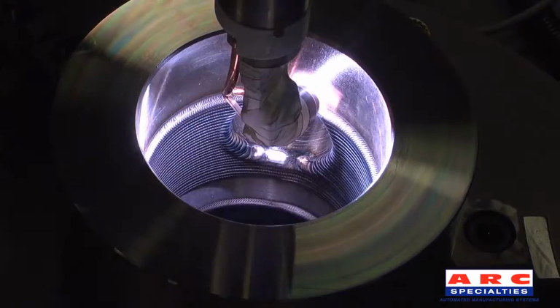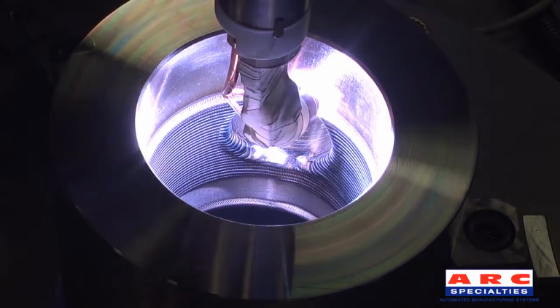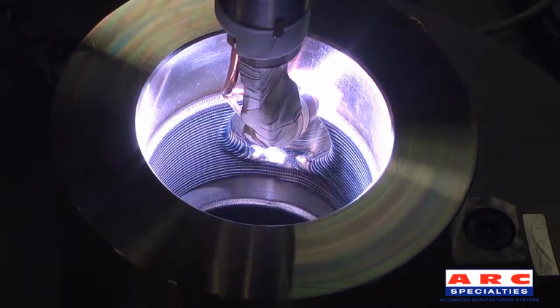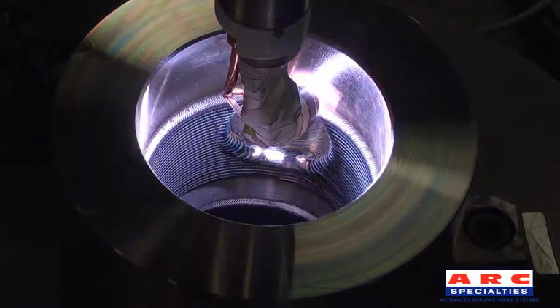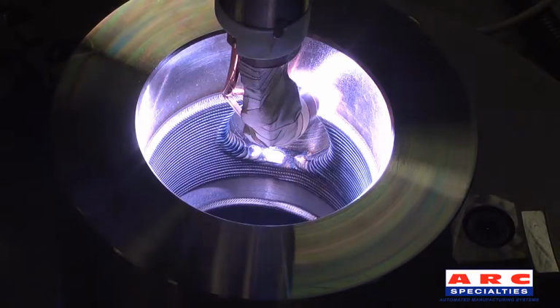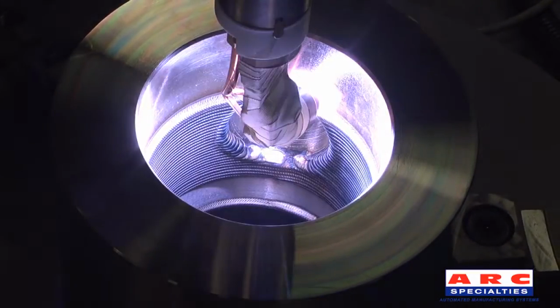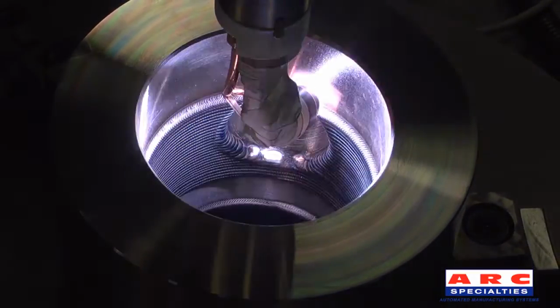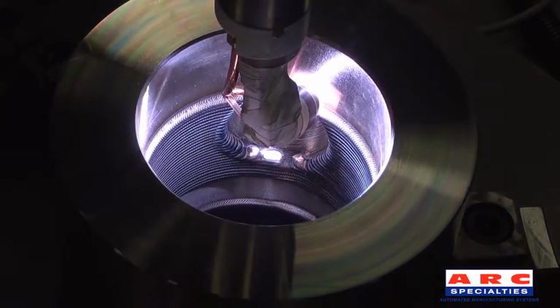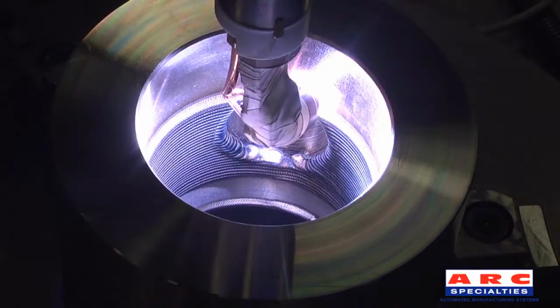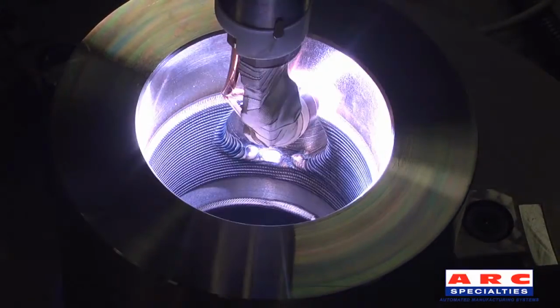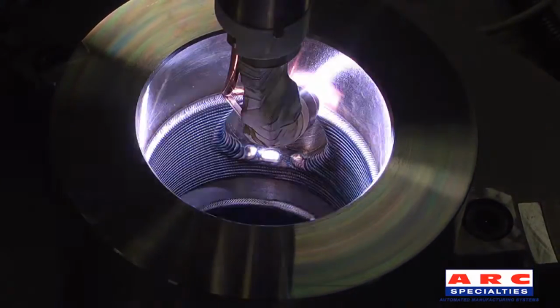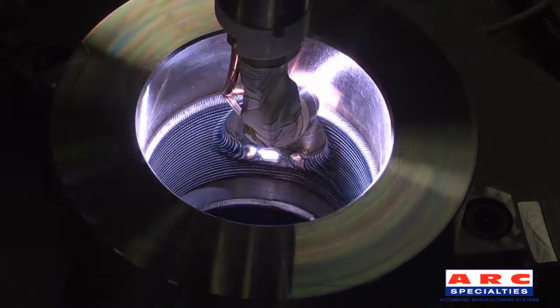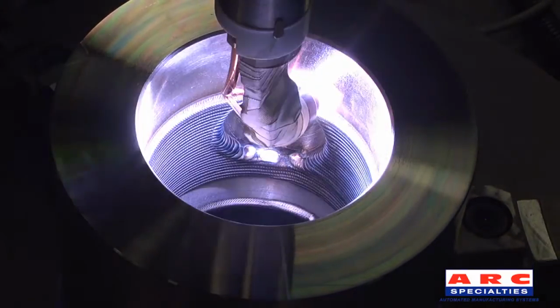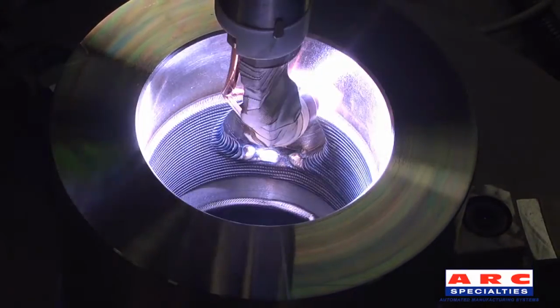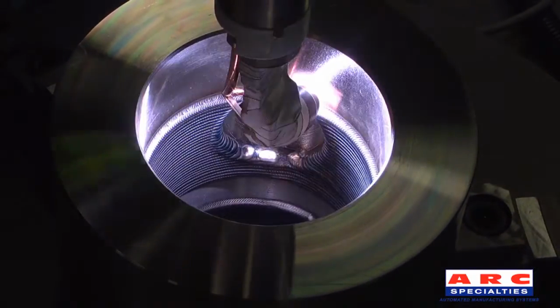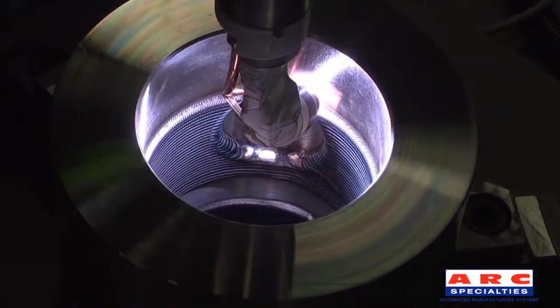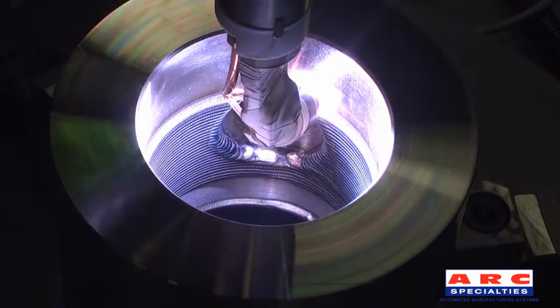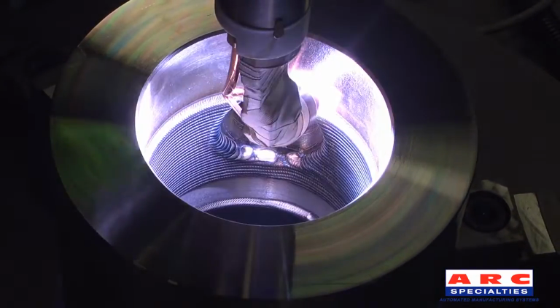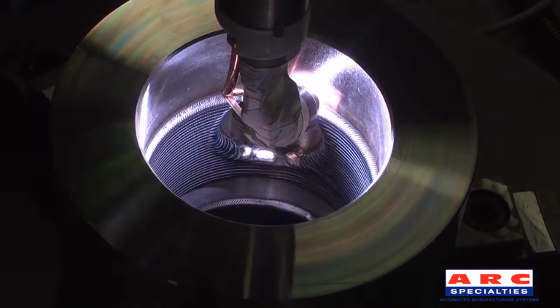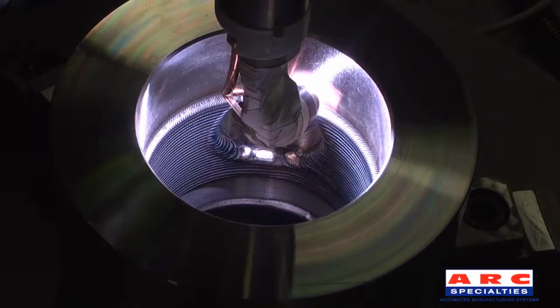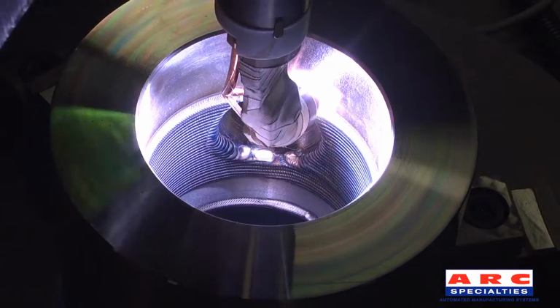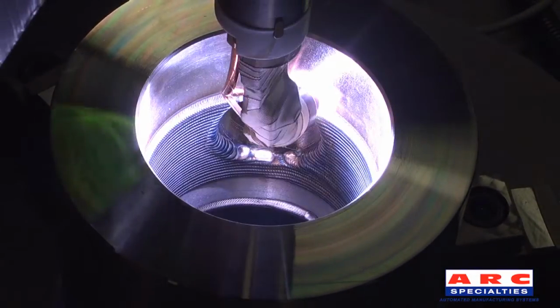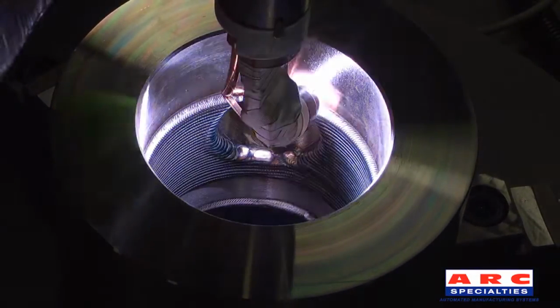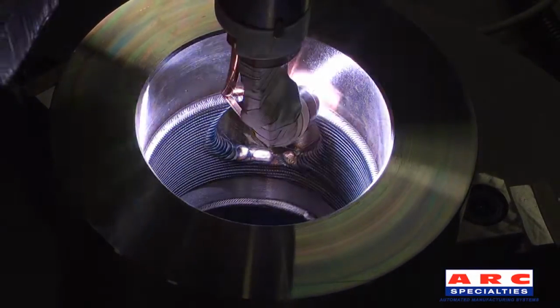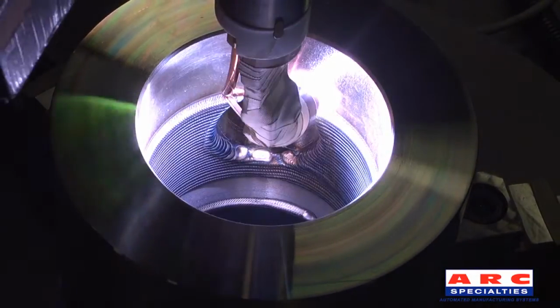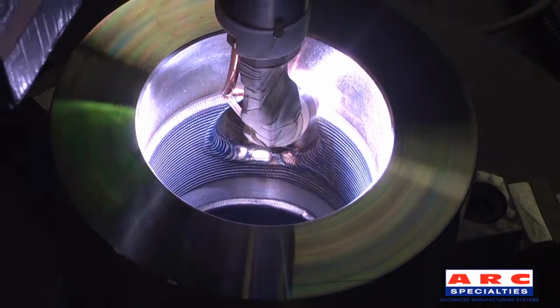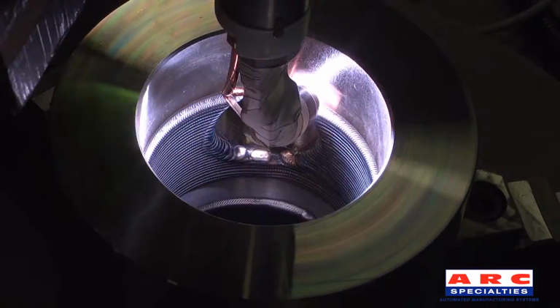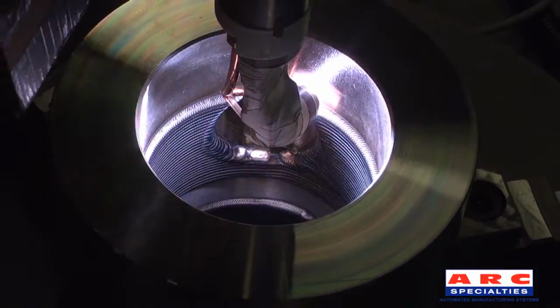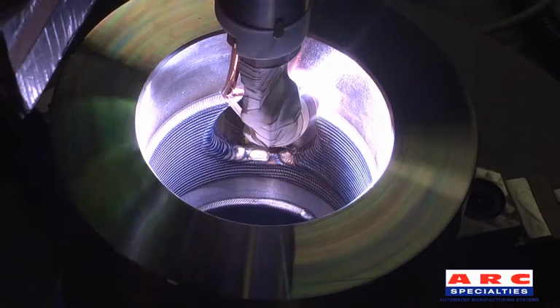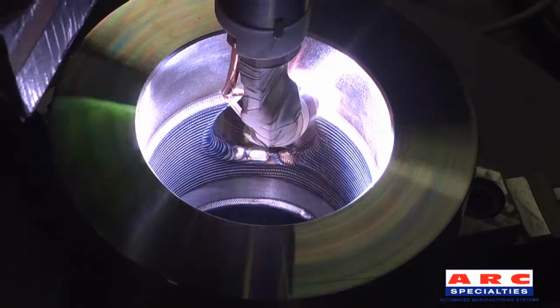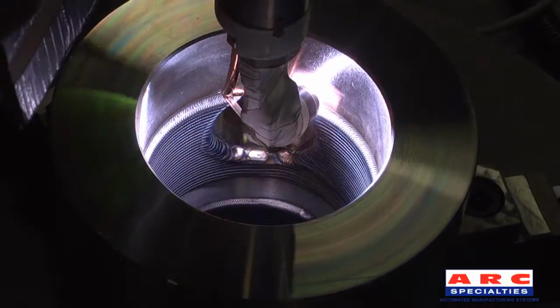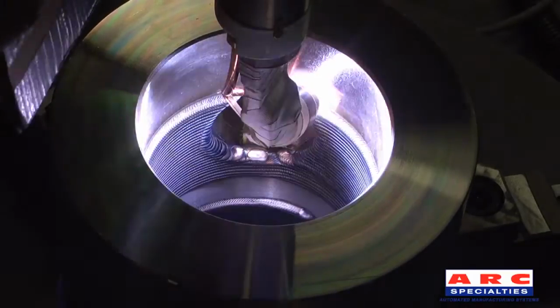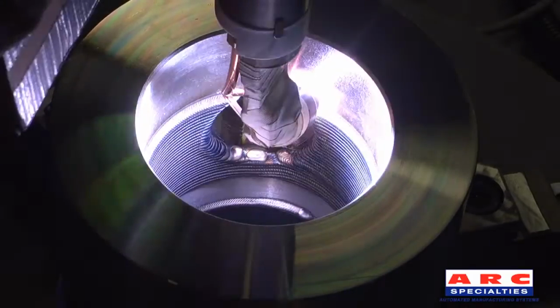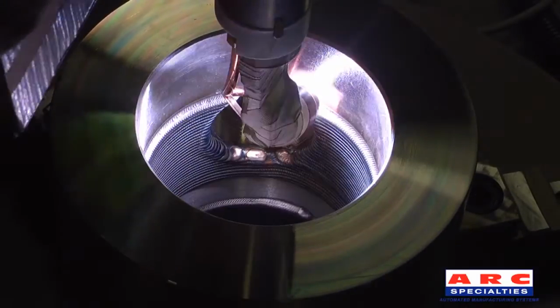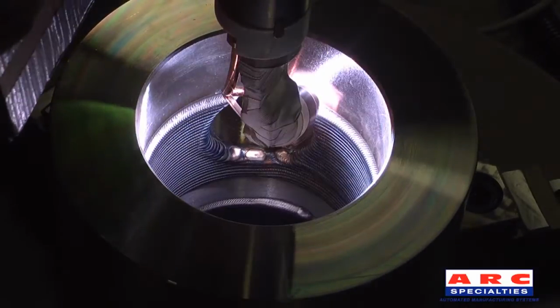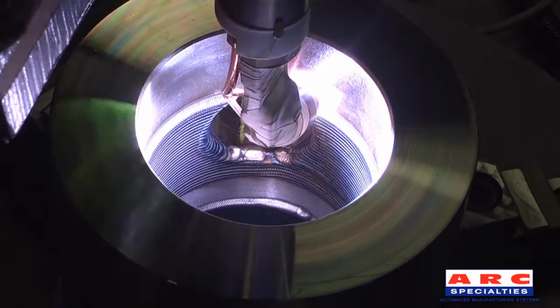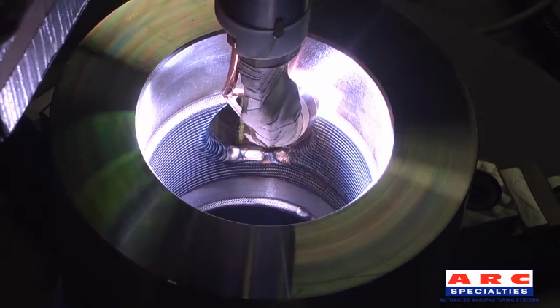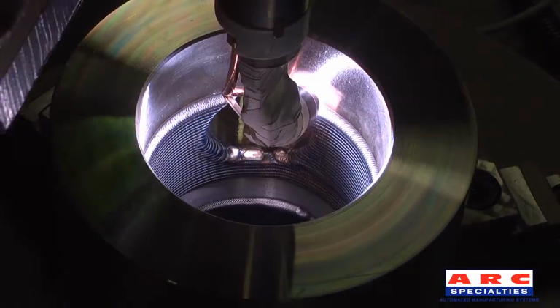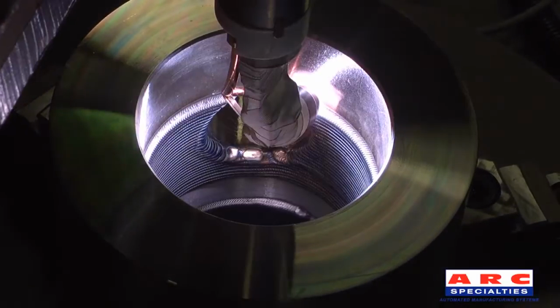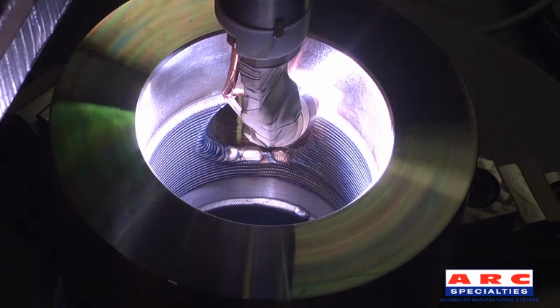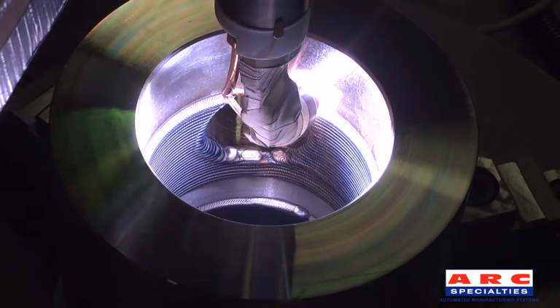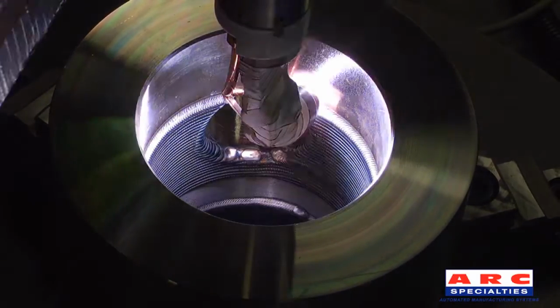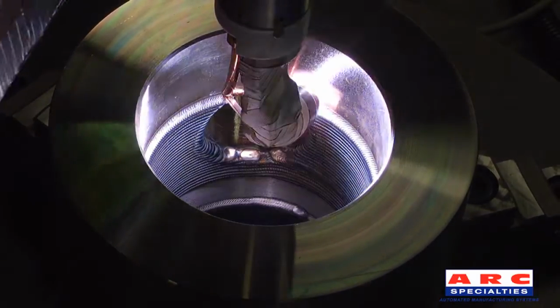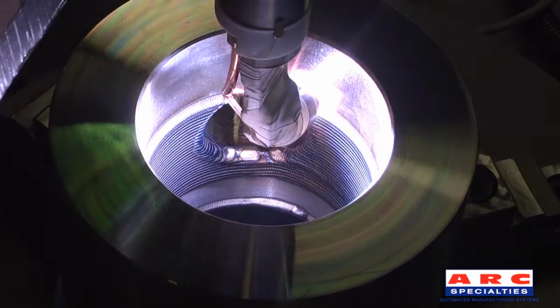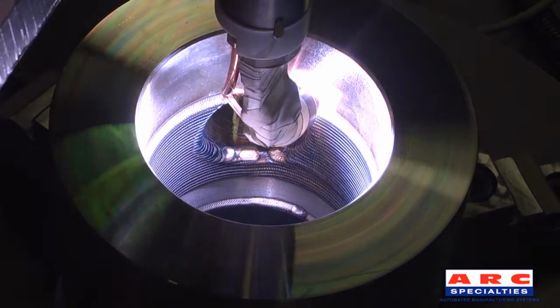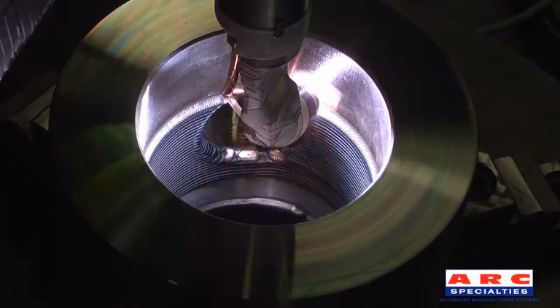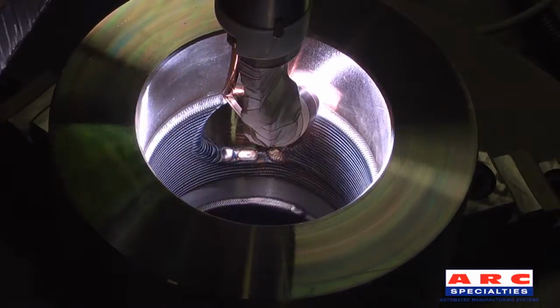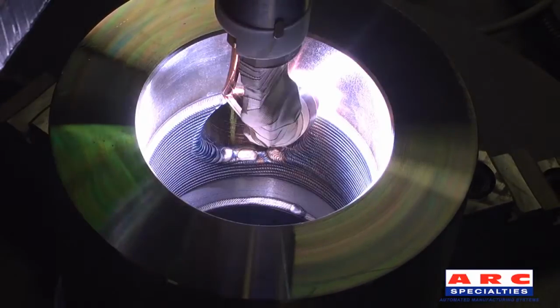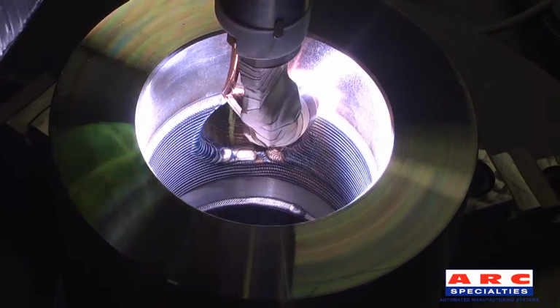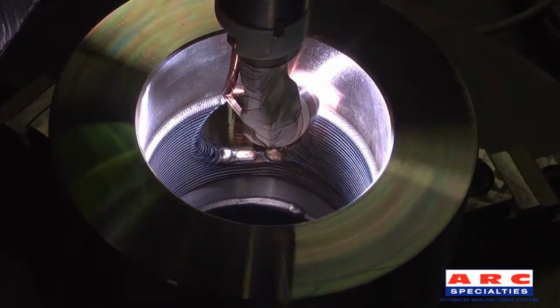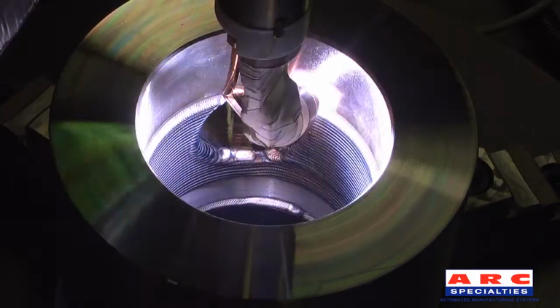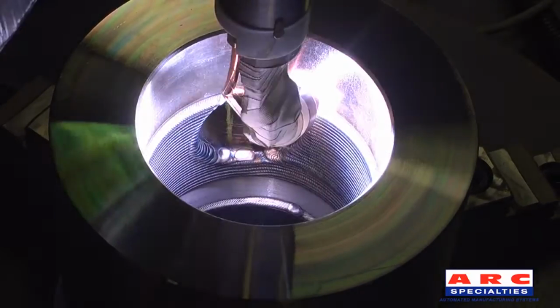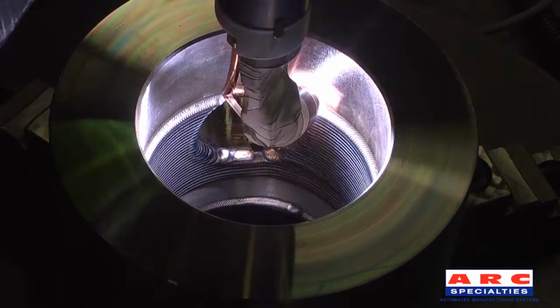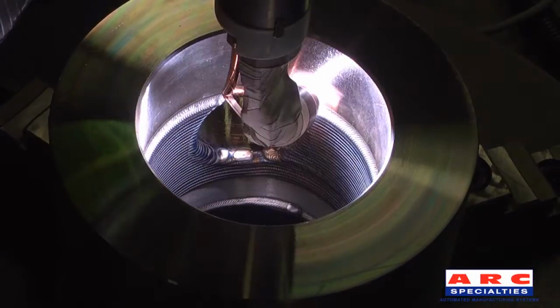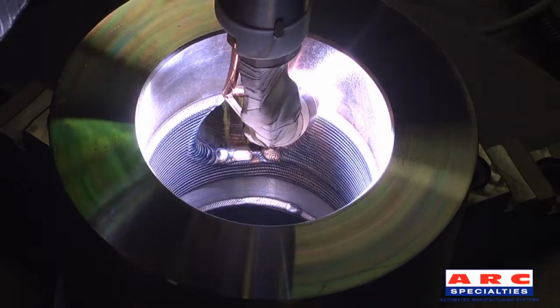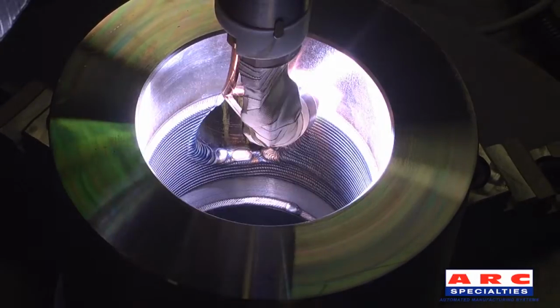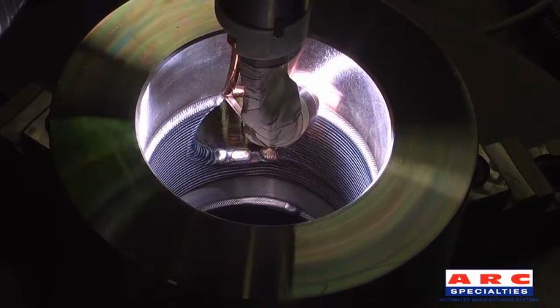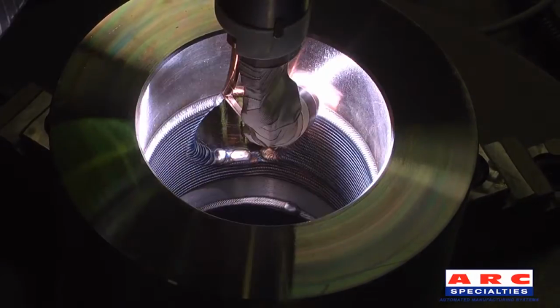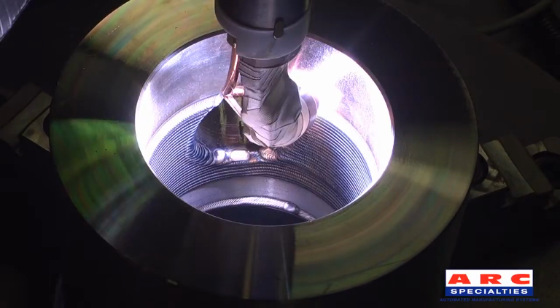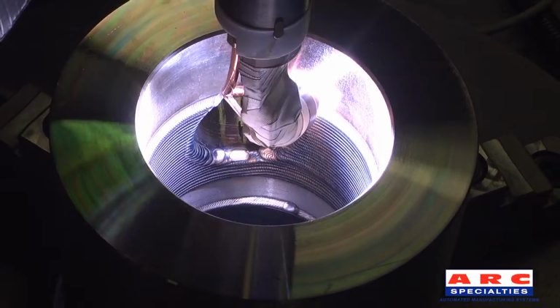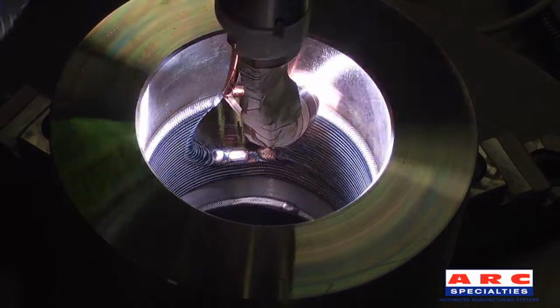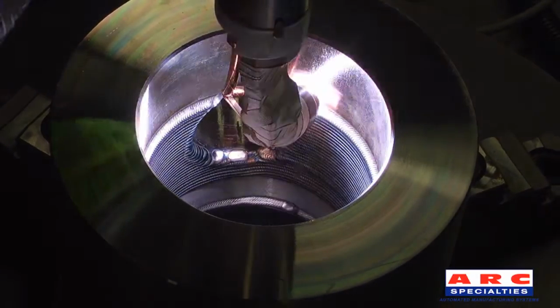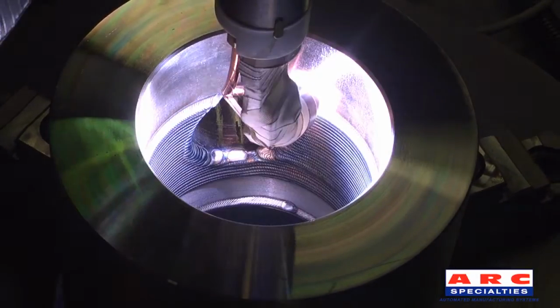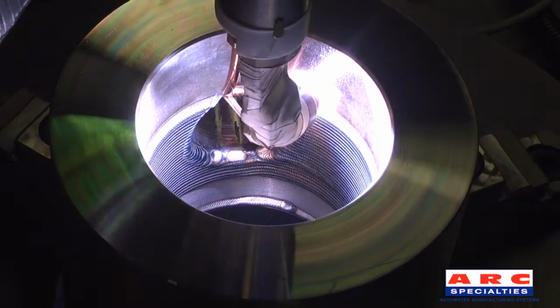All Arc Specialty systems allow for welding parameters and program adjustments to be made while the program is running.